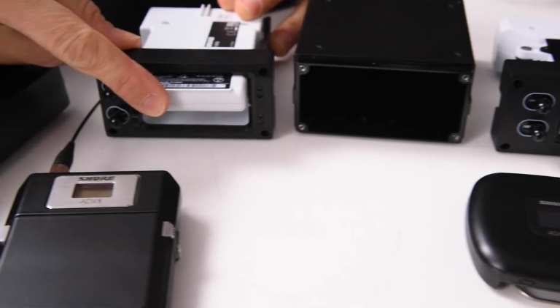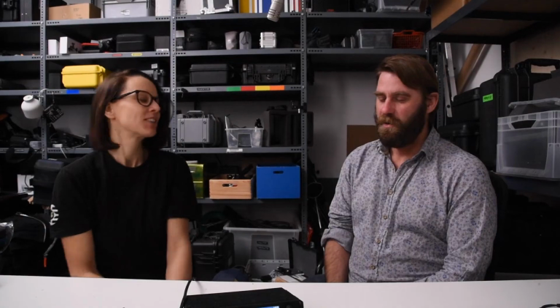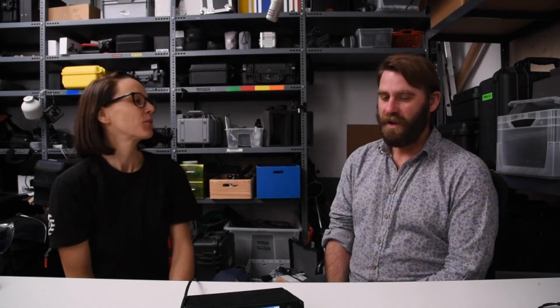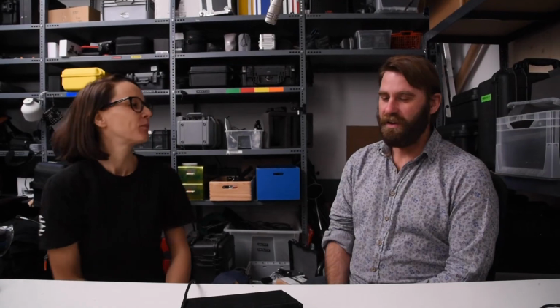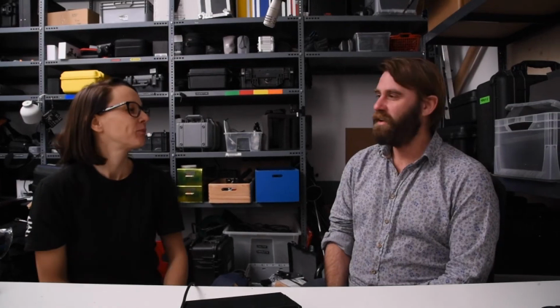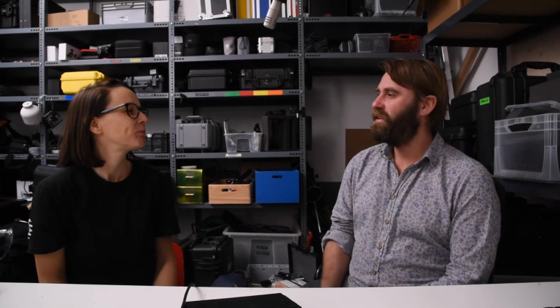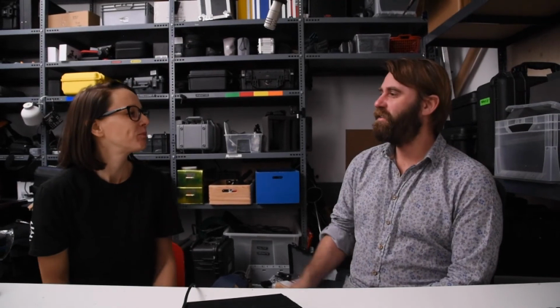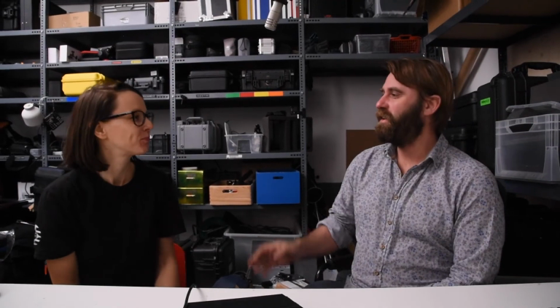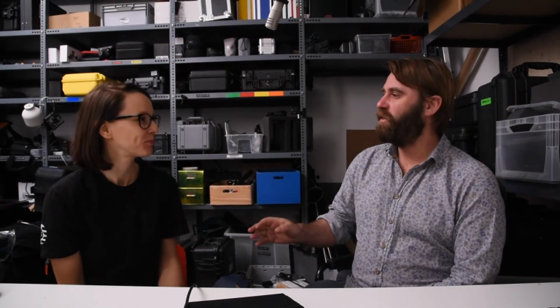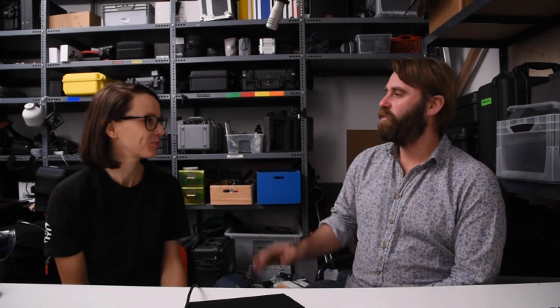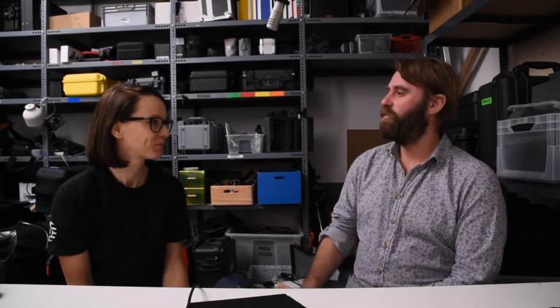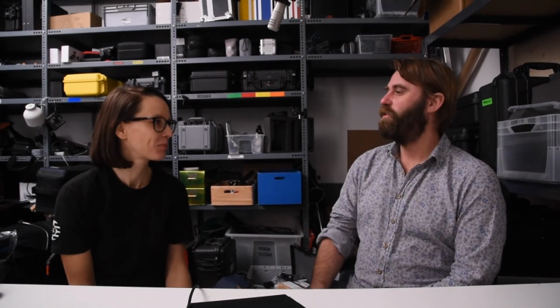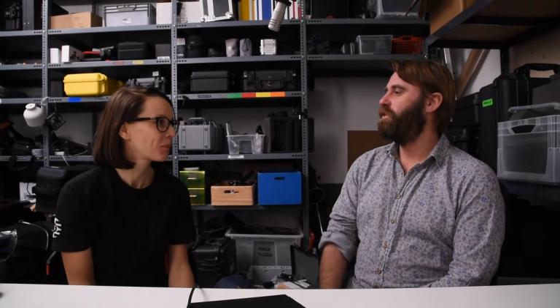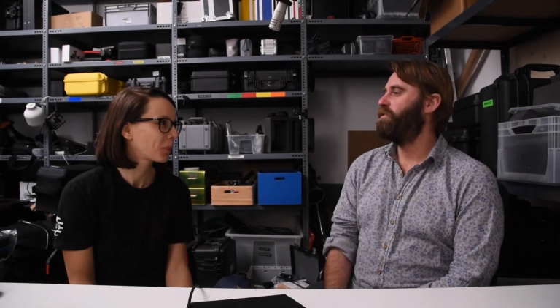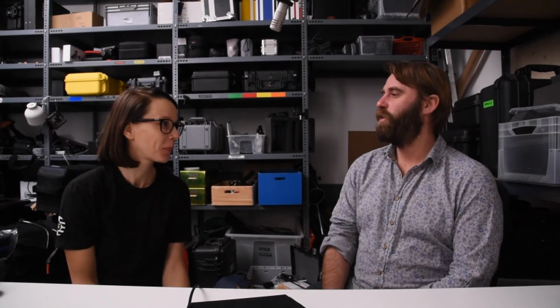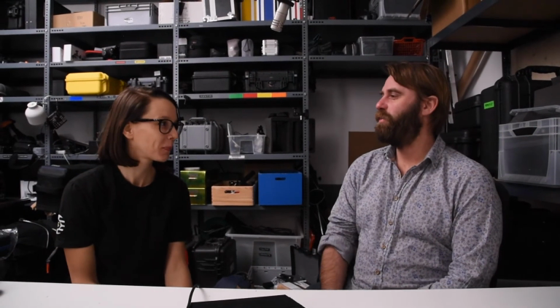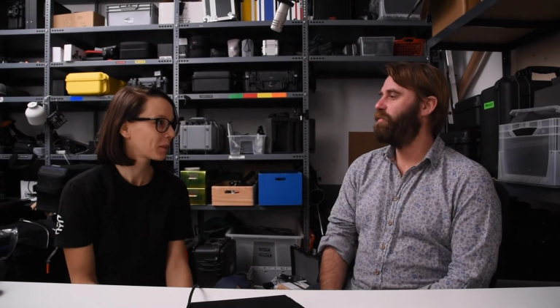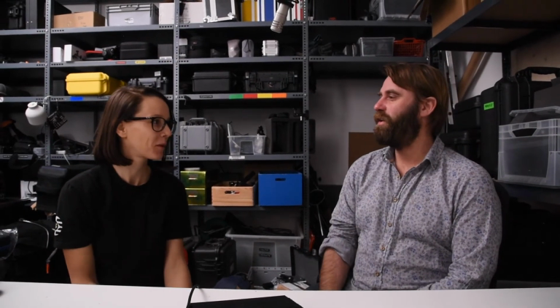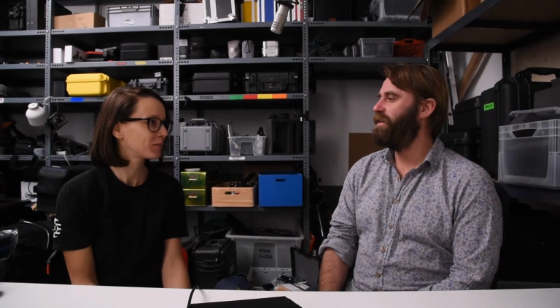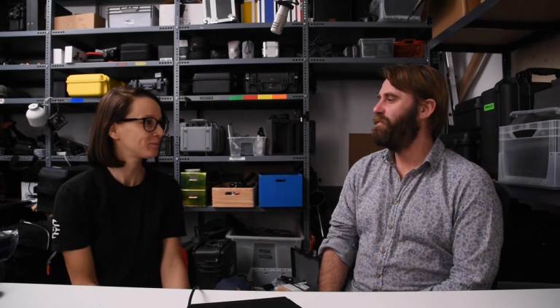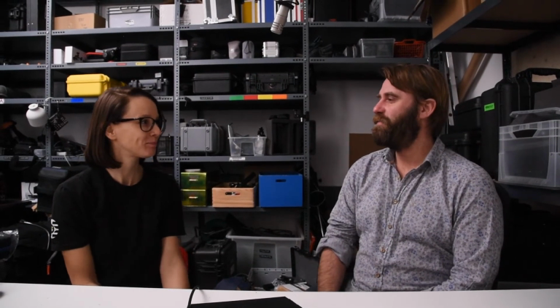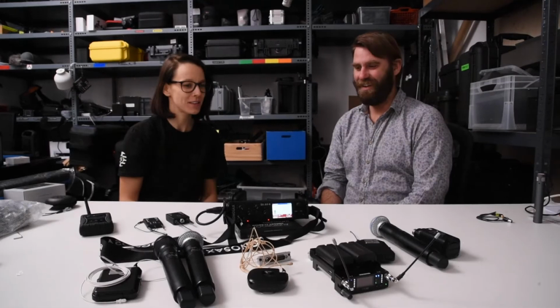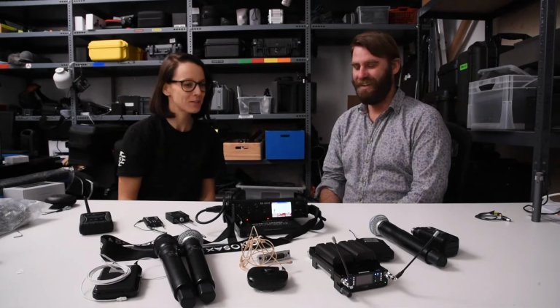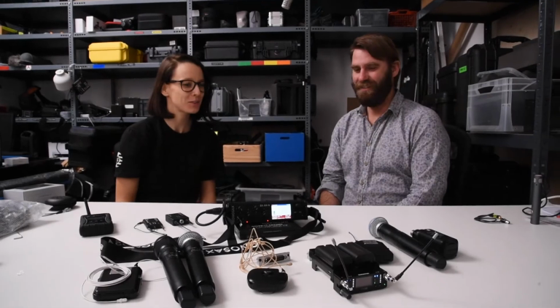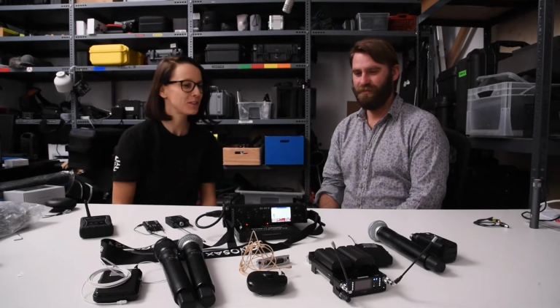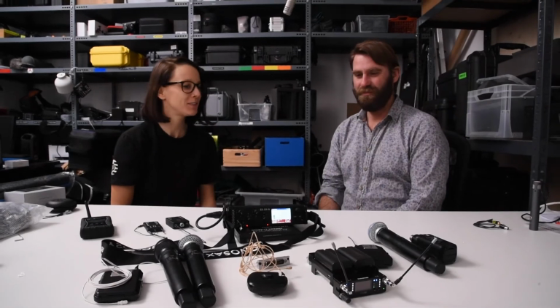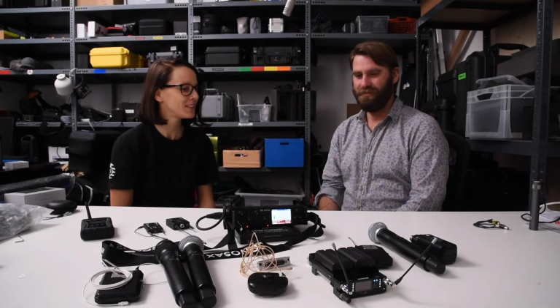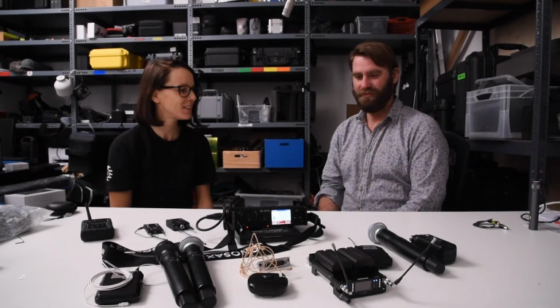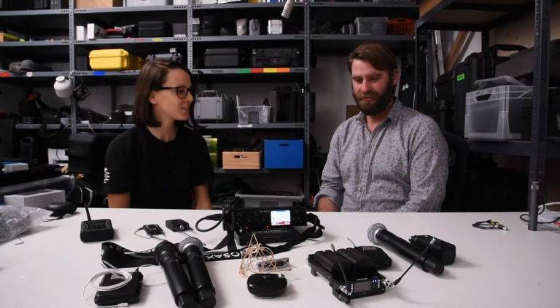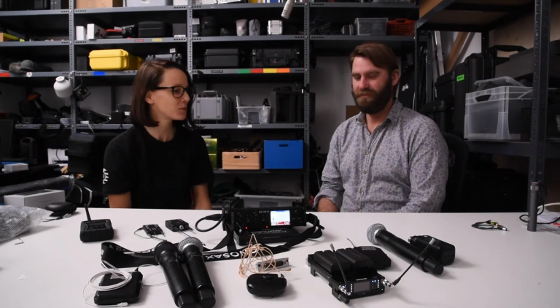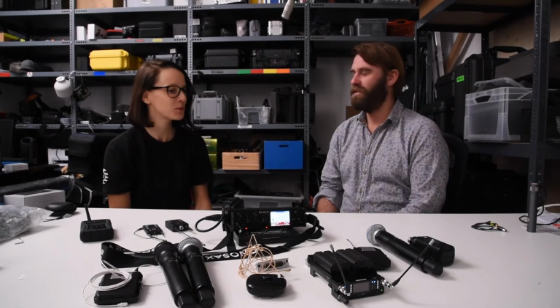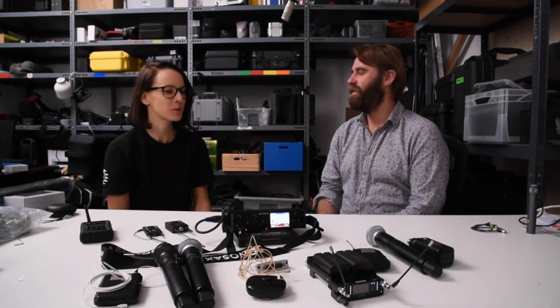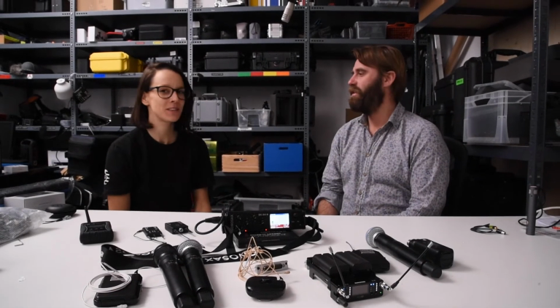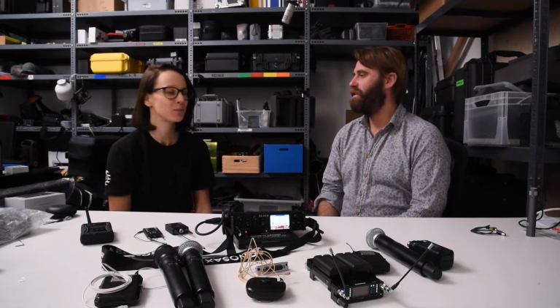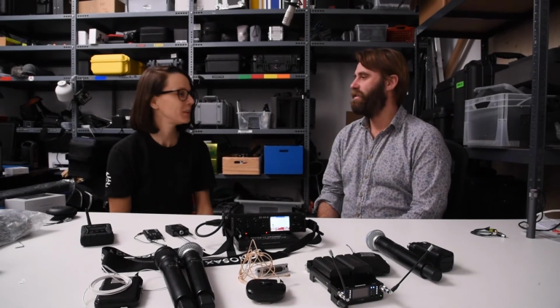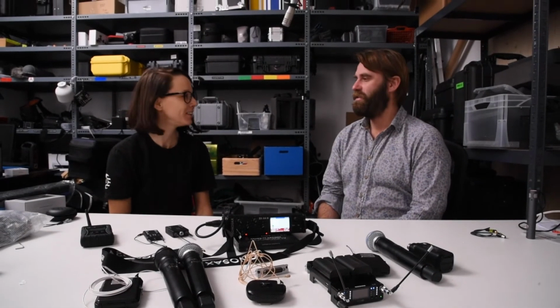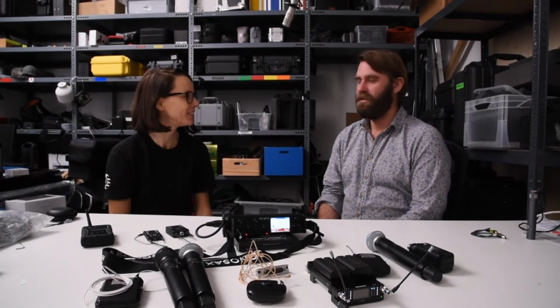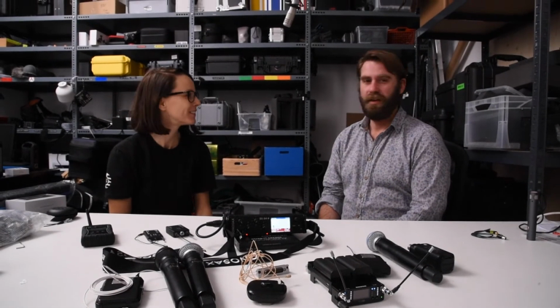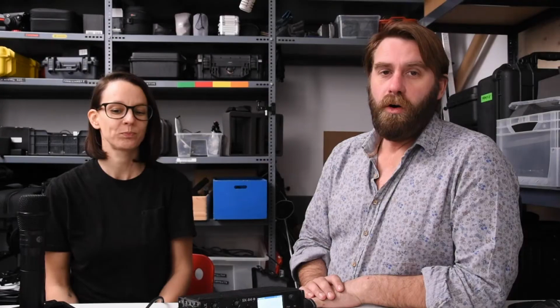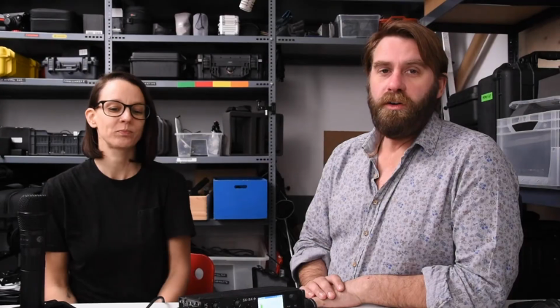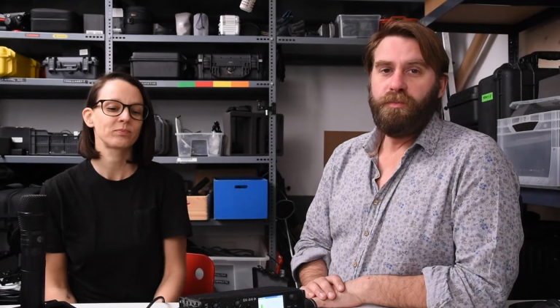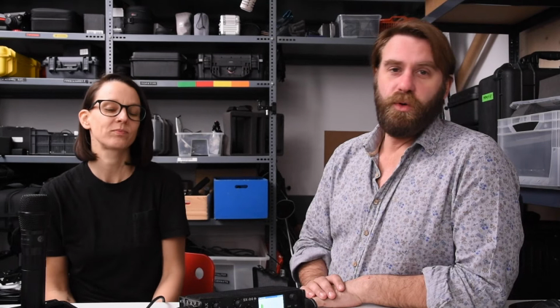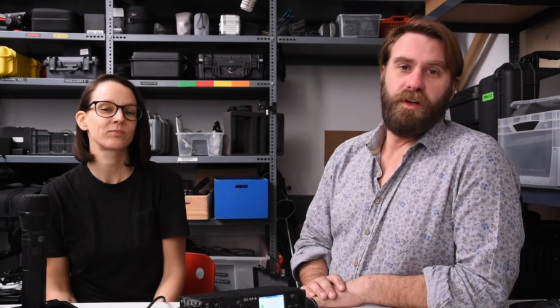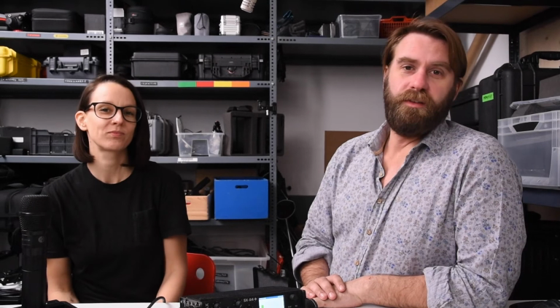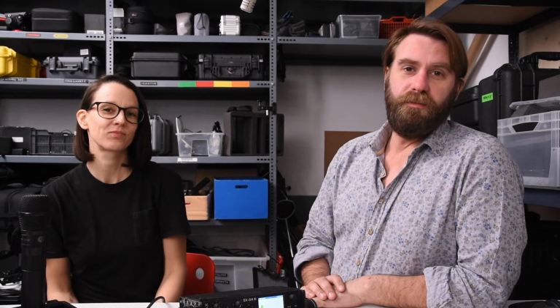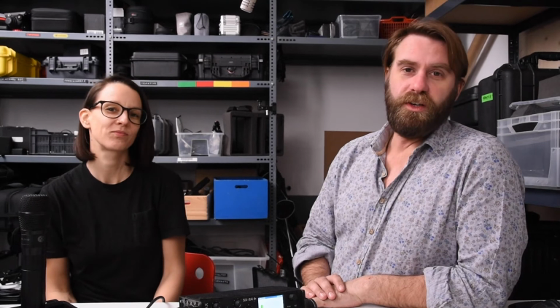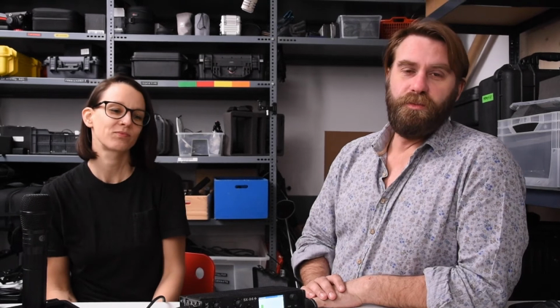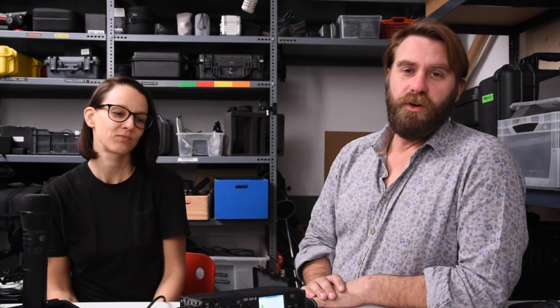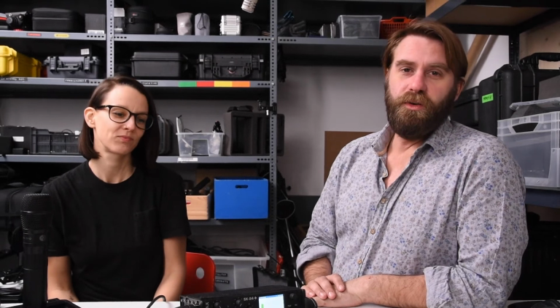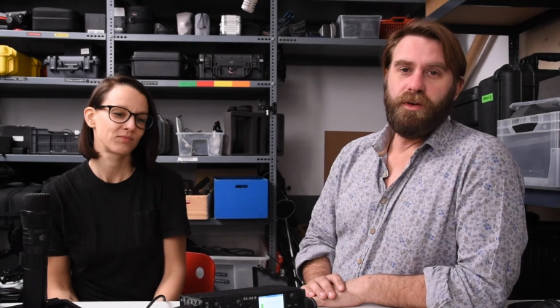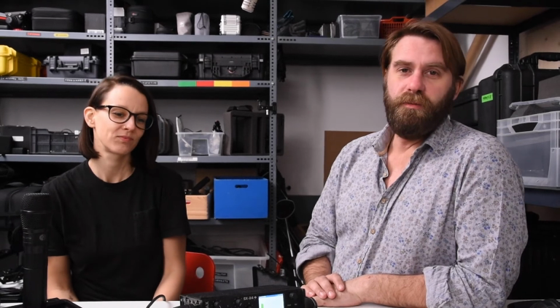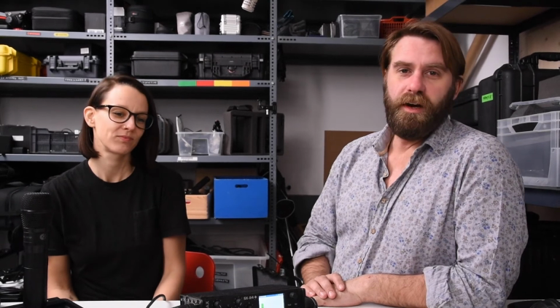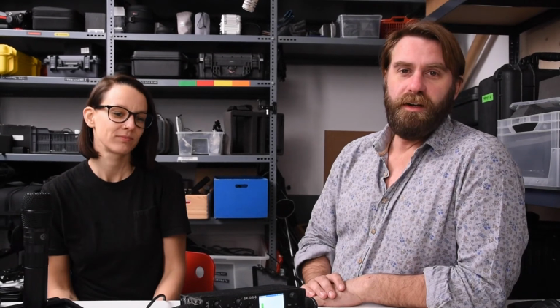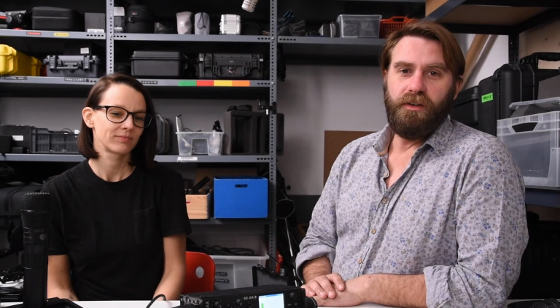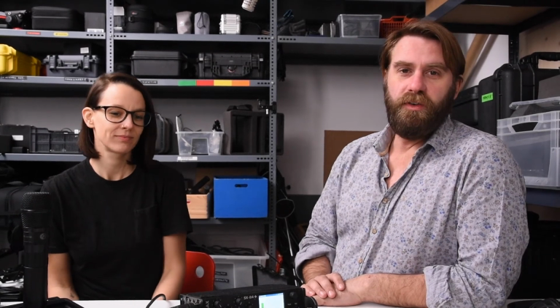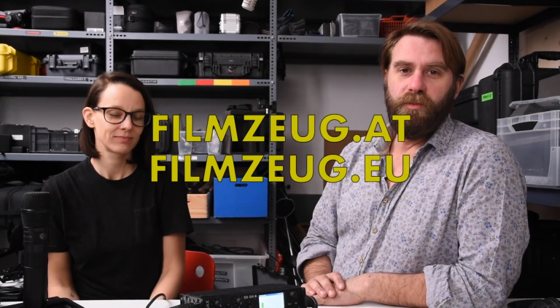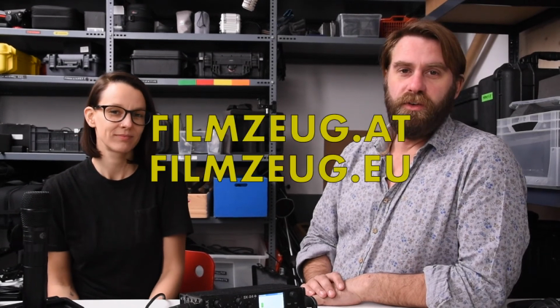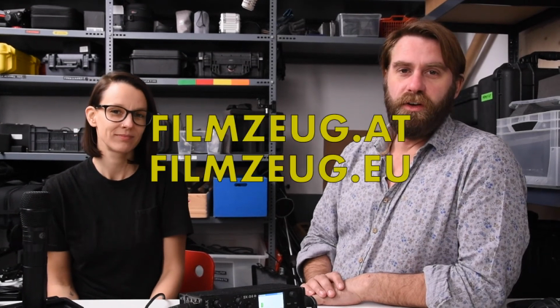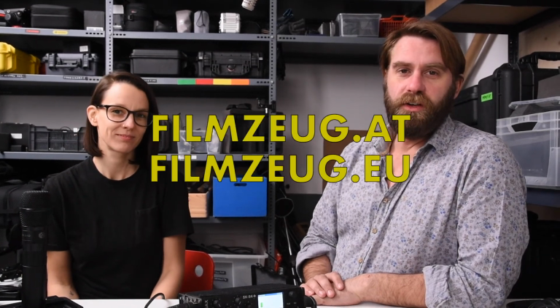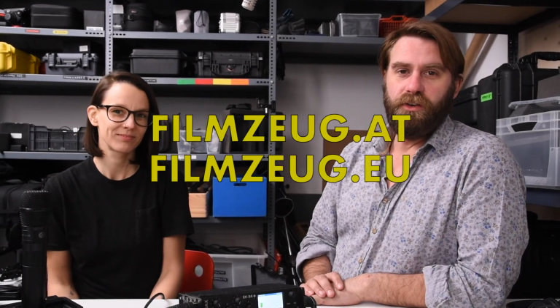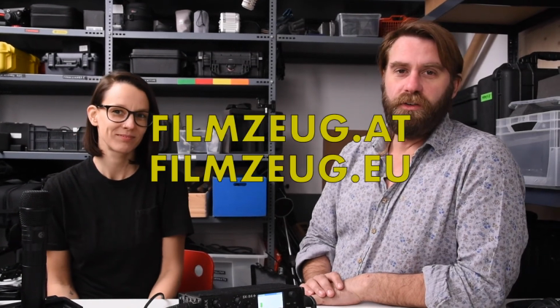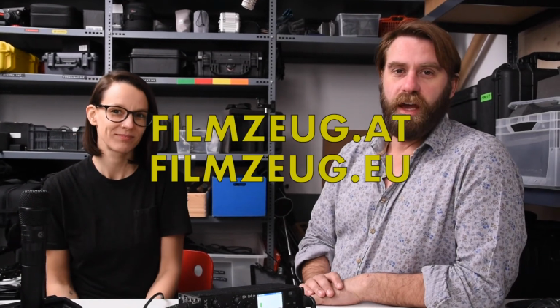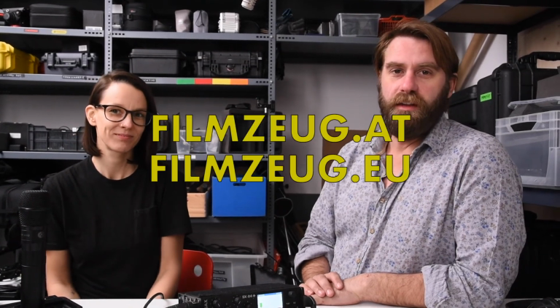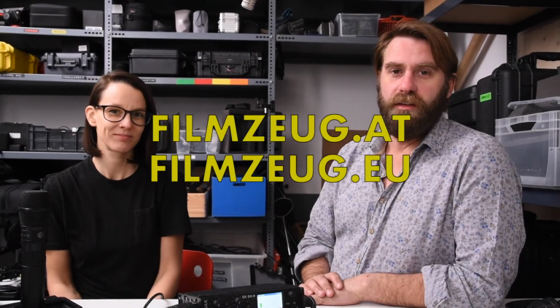Well, Regina, thank you for stopping by. Thanks for the invitation — it was great to be here. All these products and much more you can buy at Filmzeug.at.